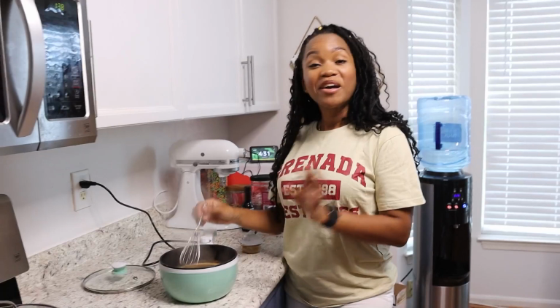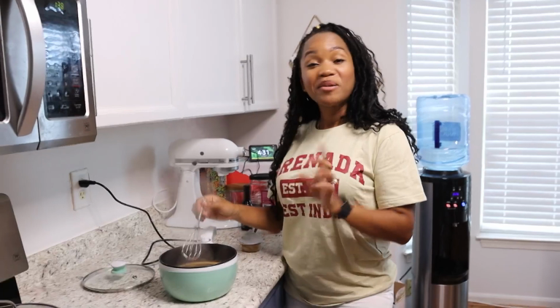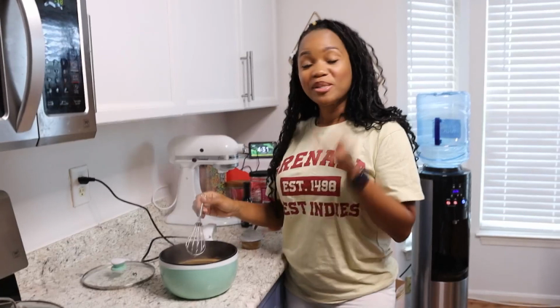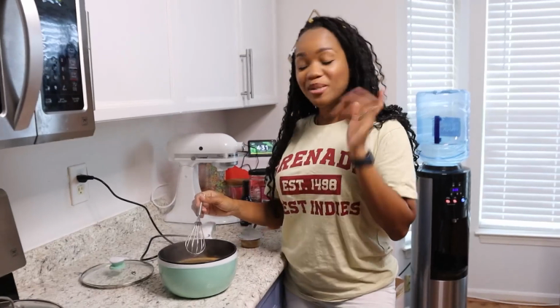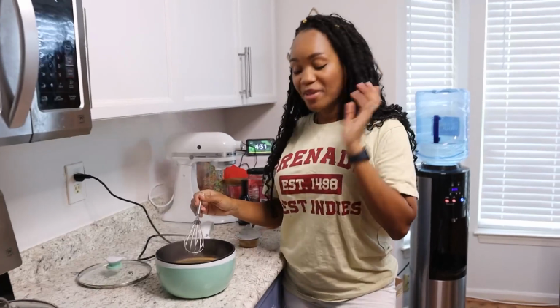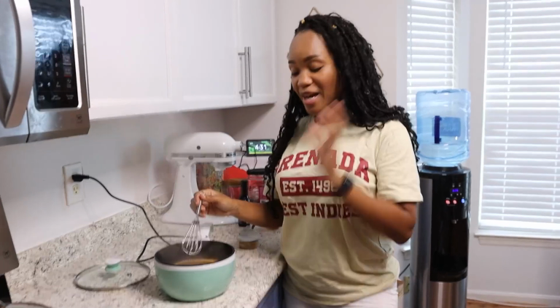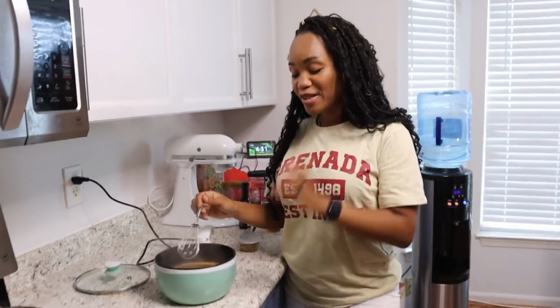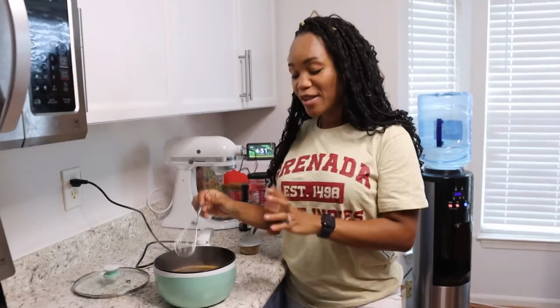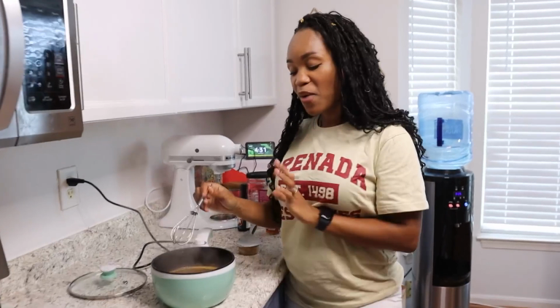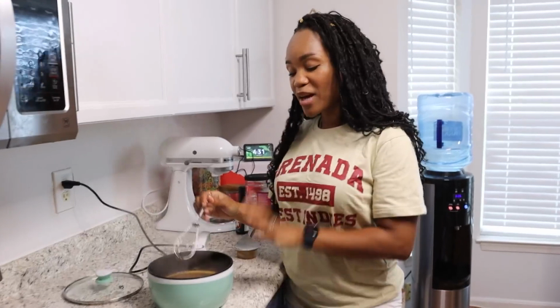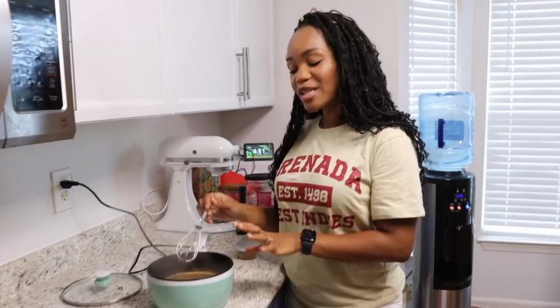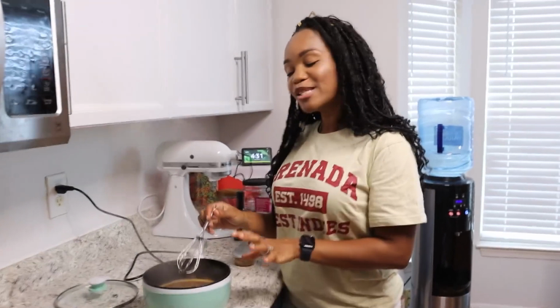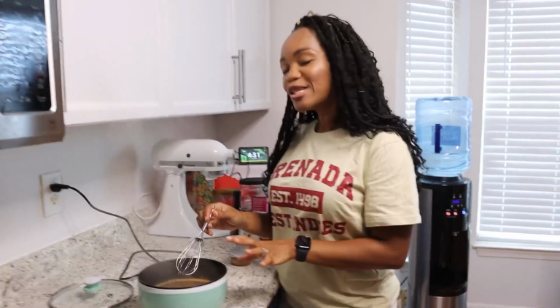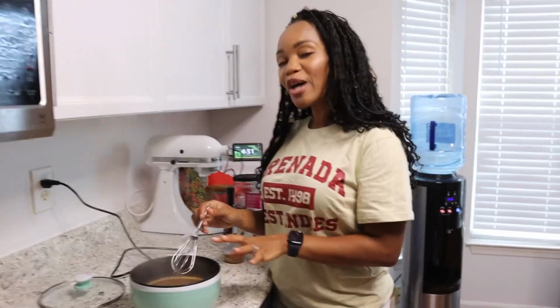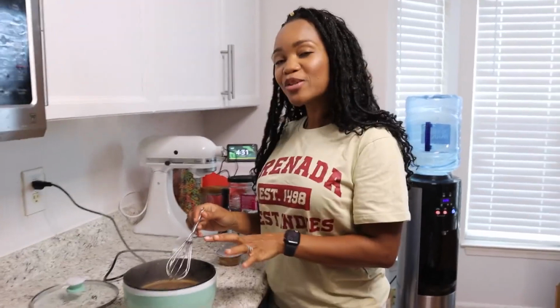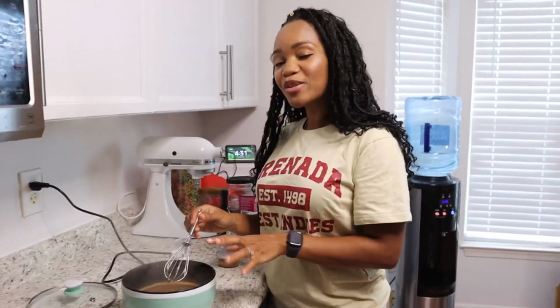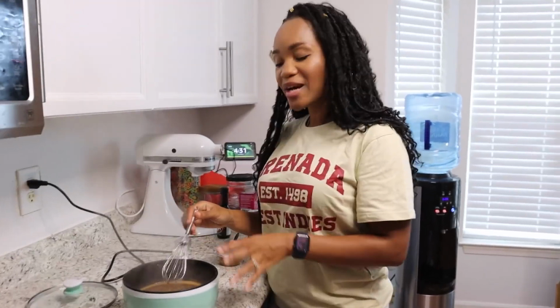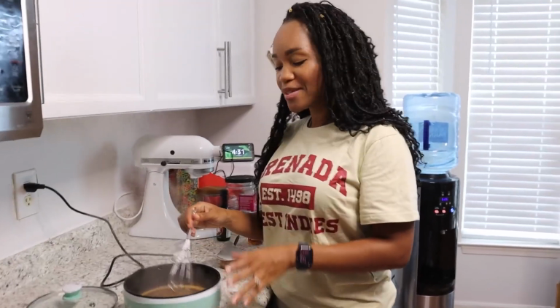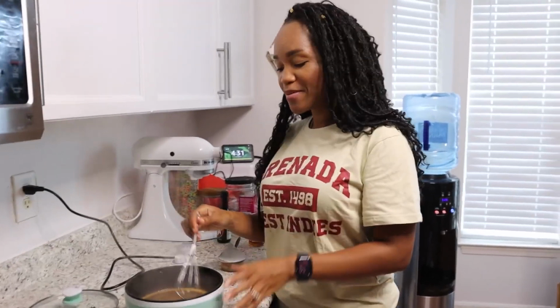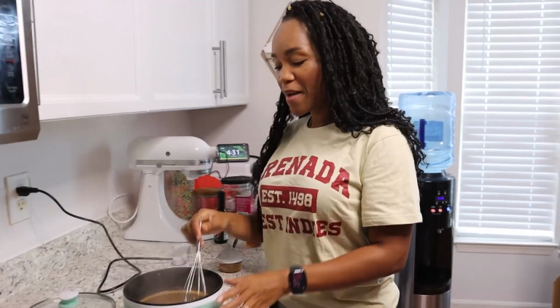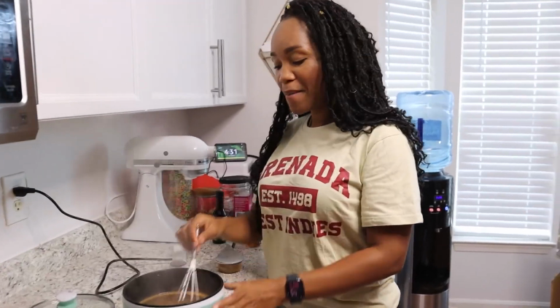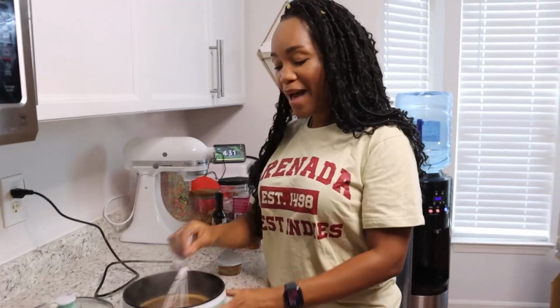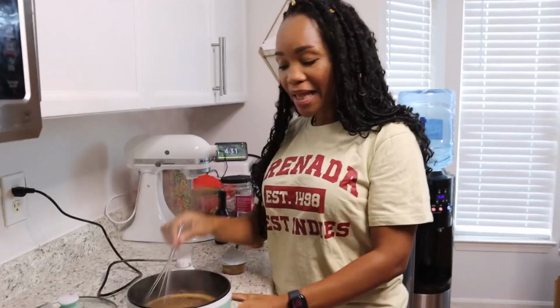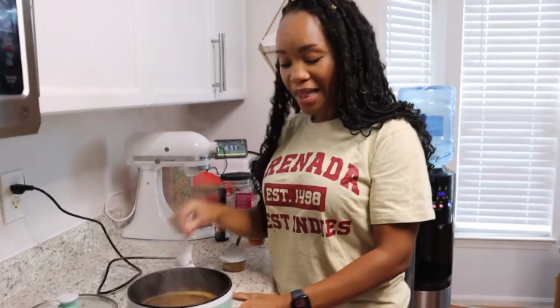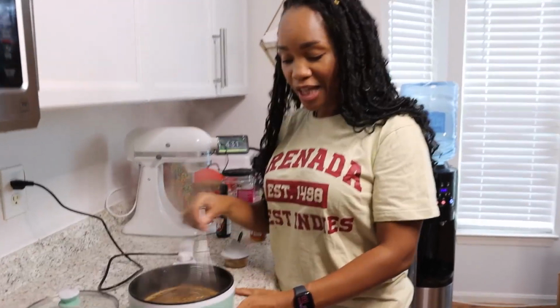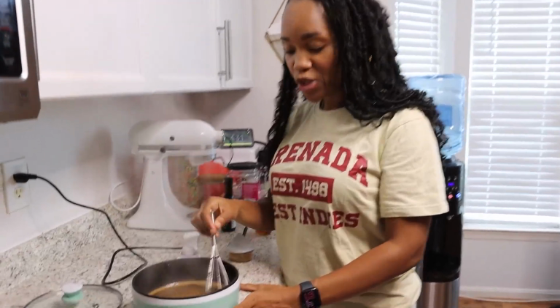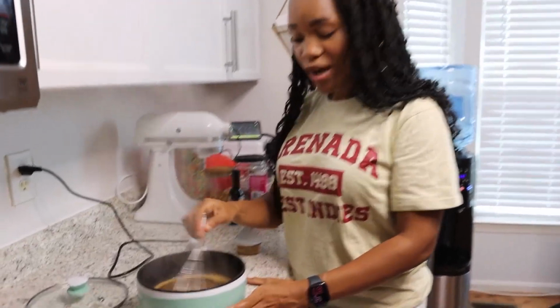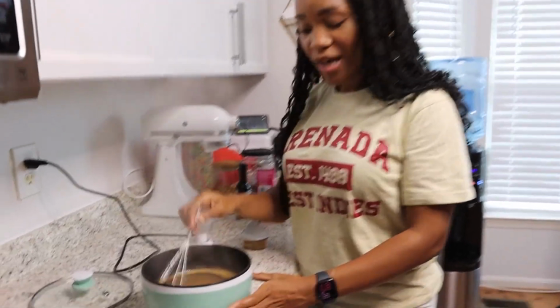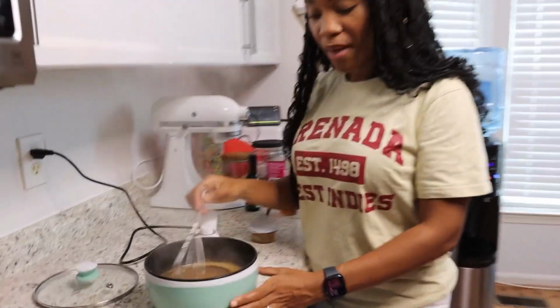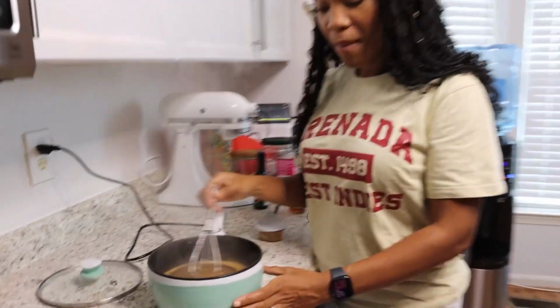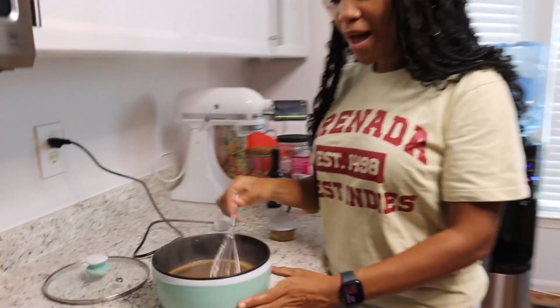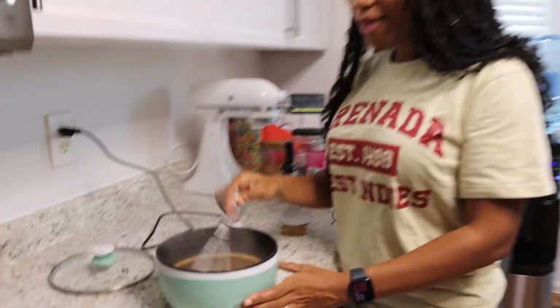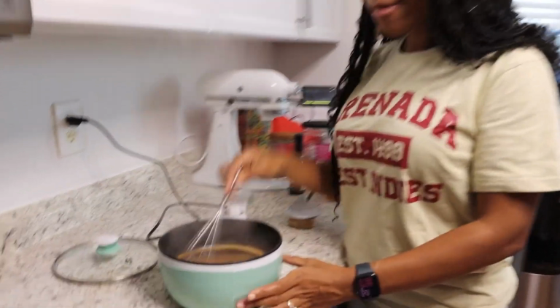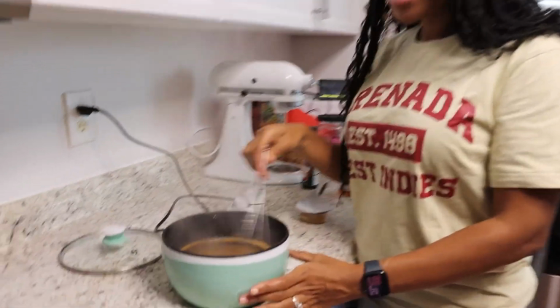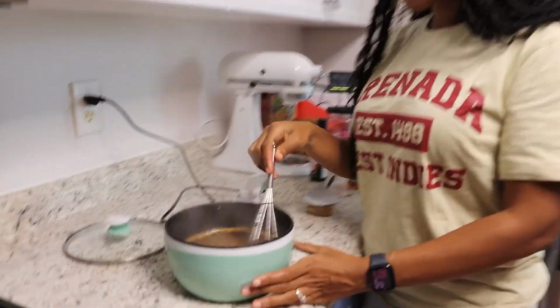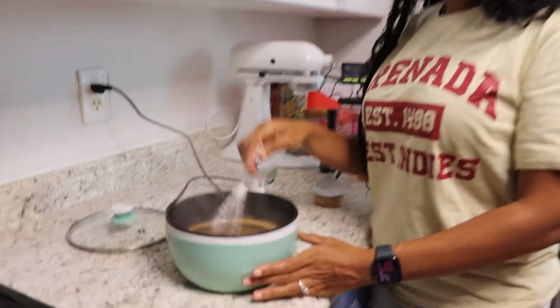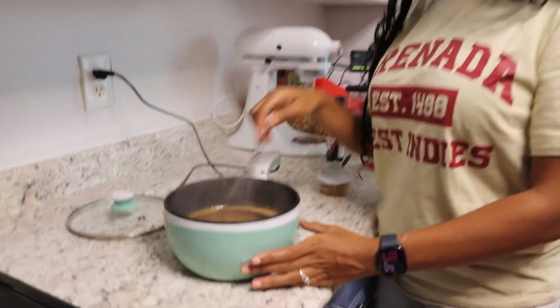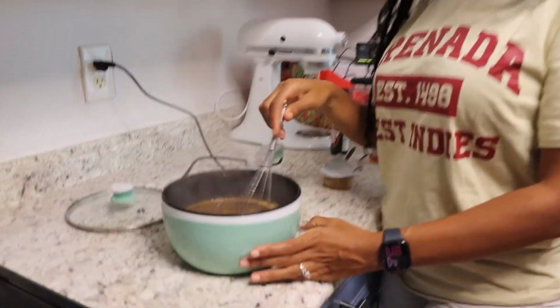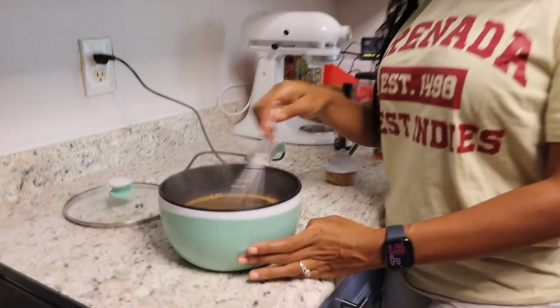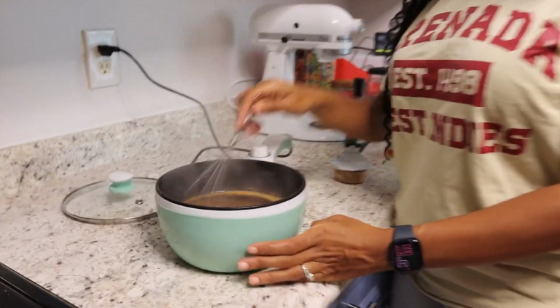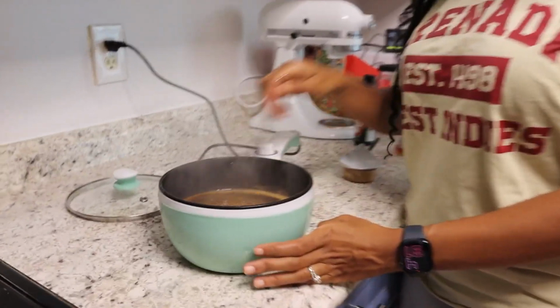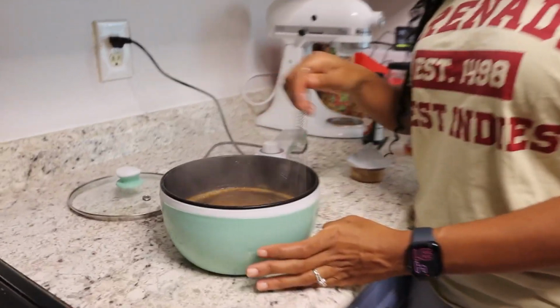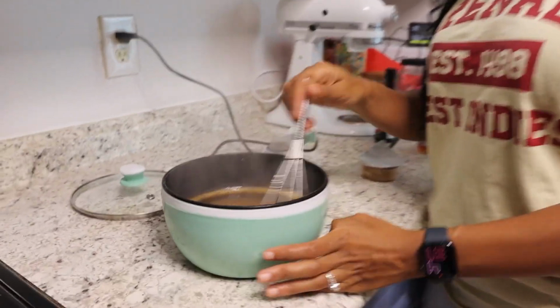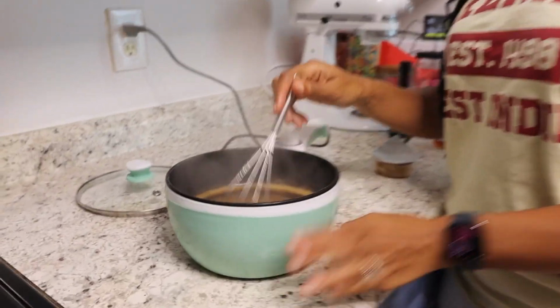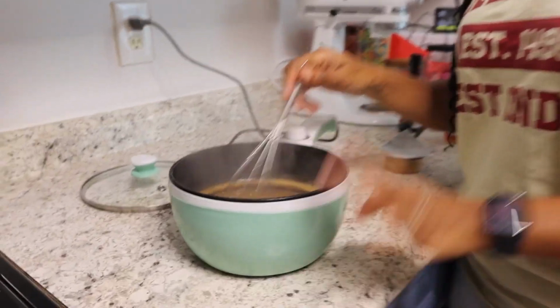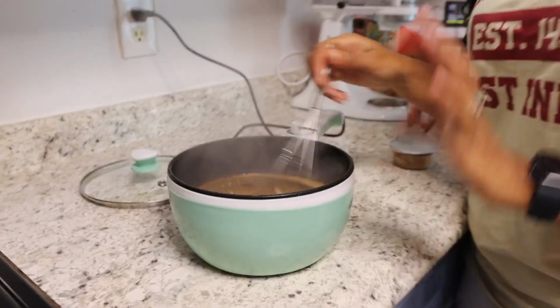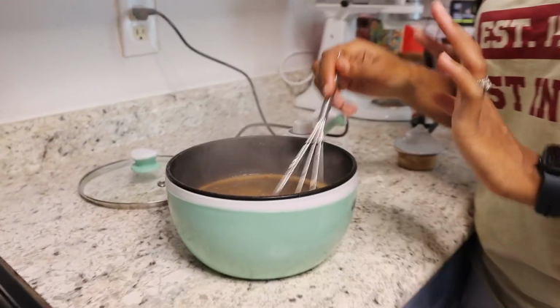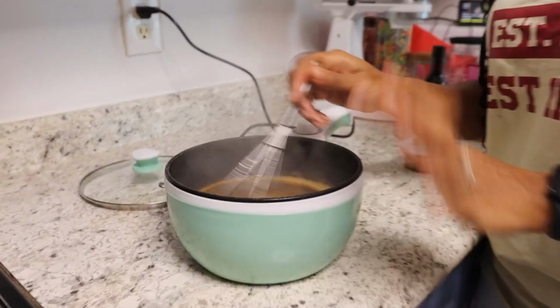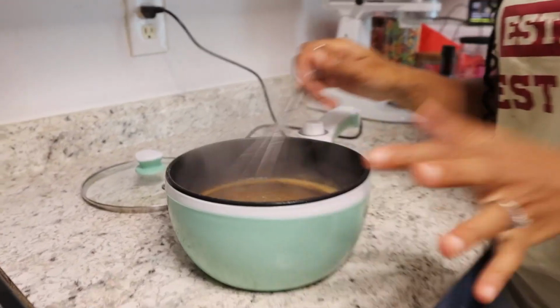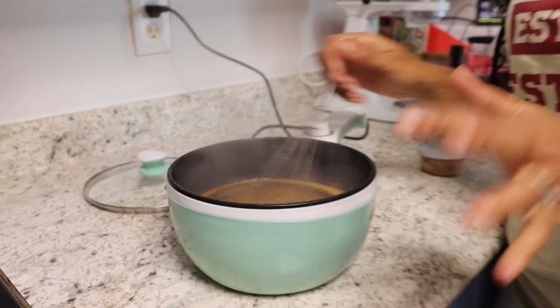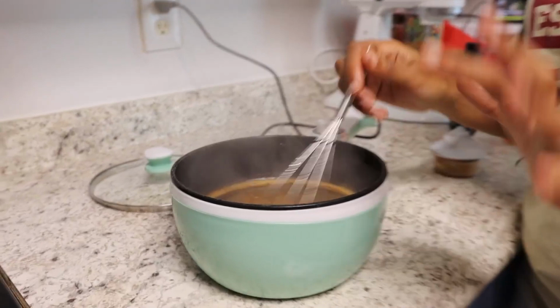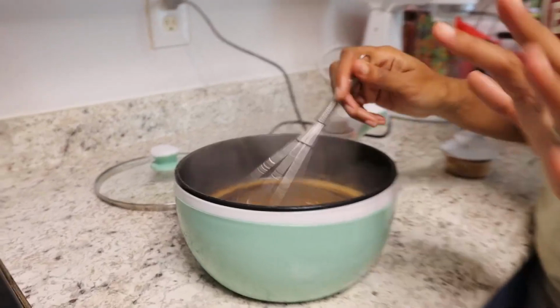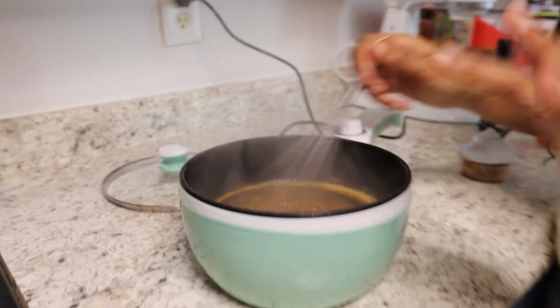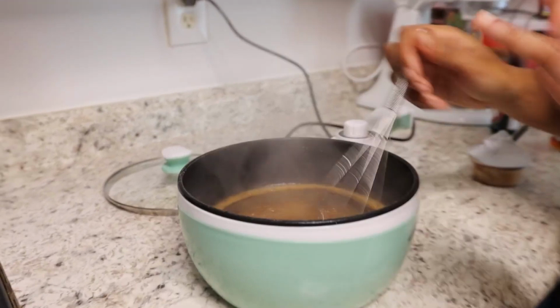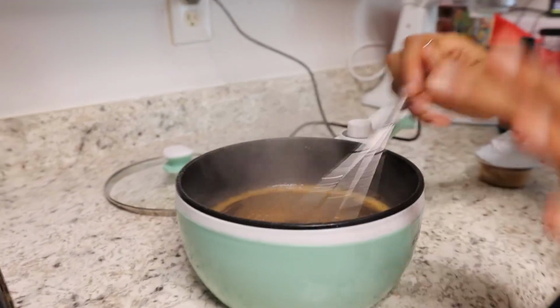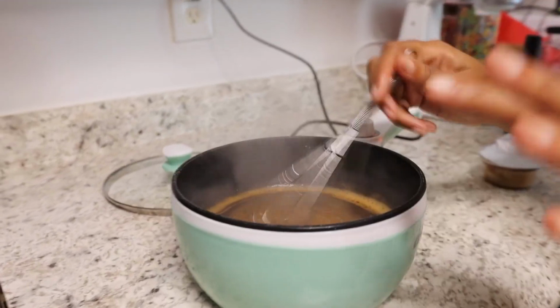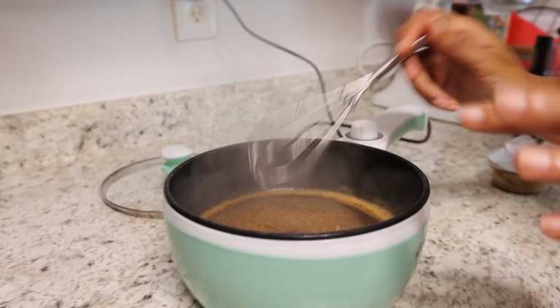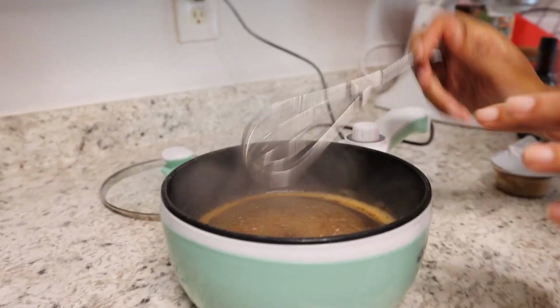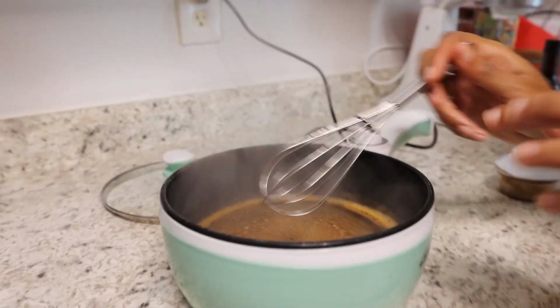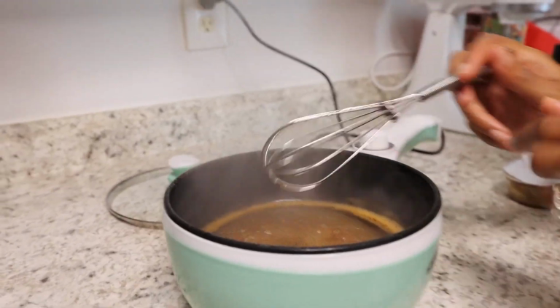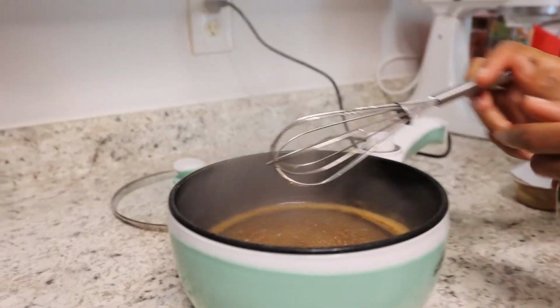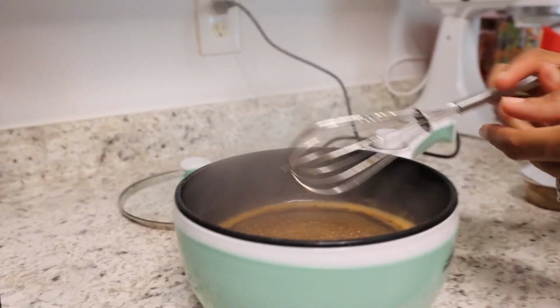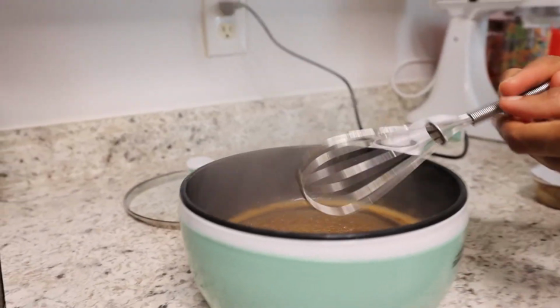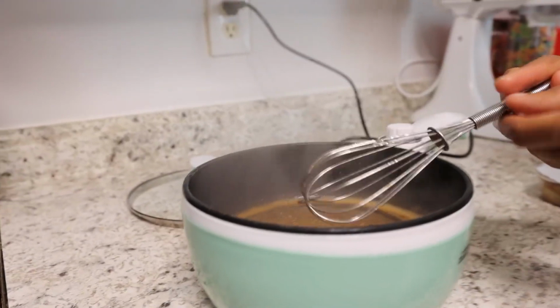All right, what's up you guys? So I wanted to talk to you guys about my electronic pot. Right now I have some sauce for my tofu kind of boiling in here.